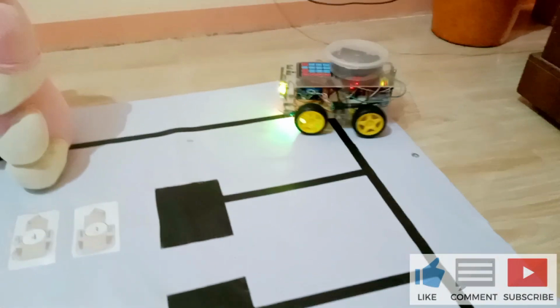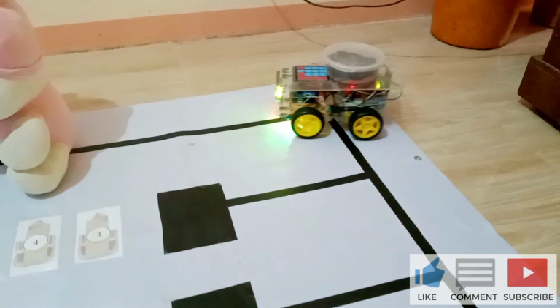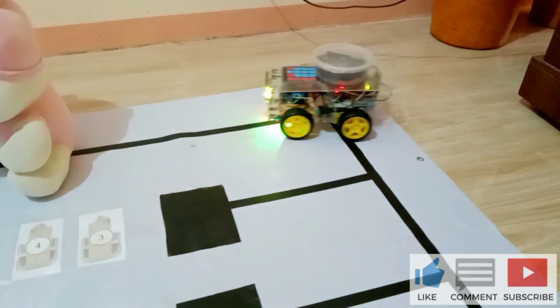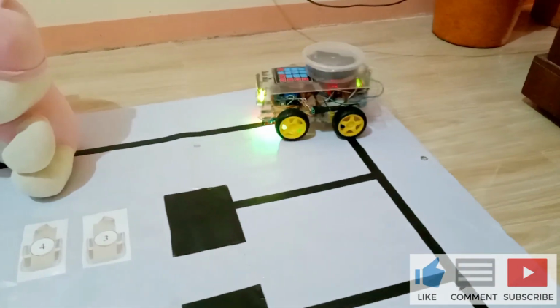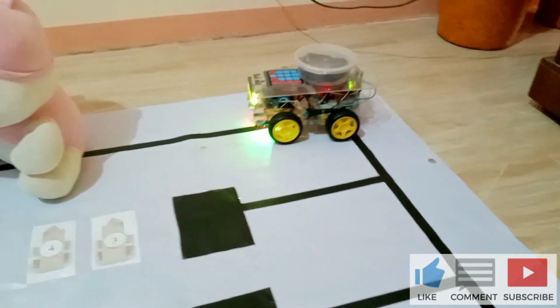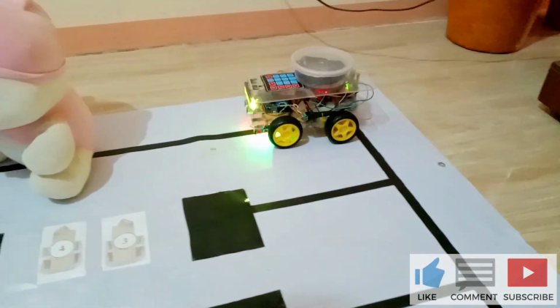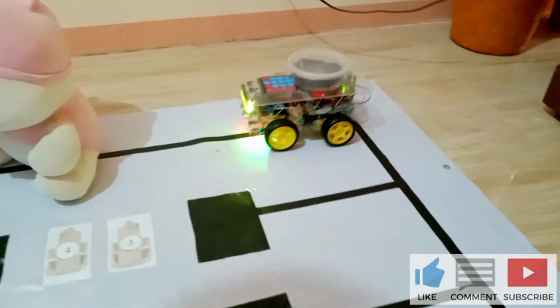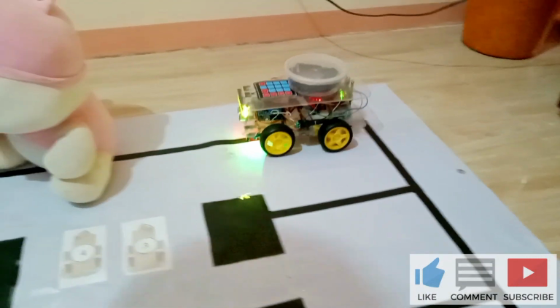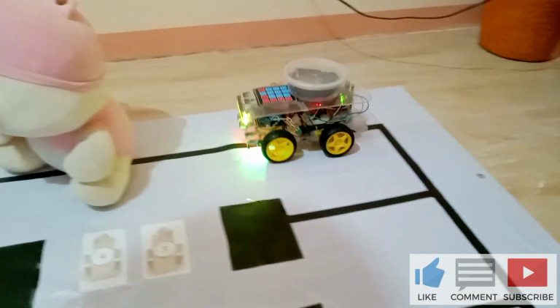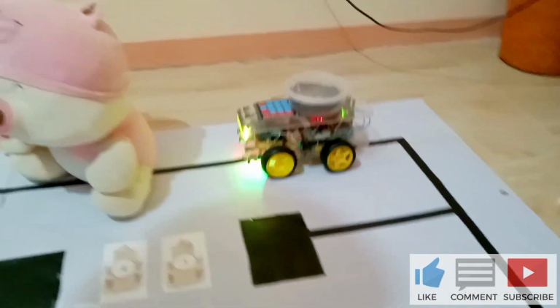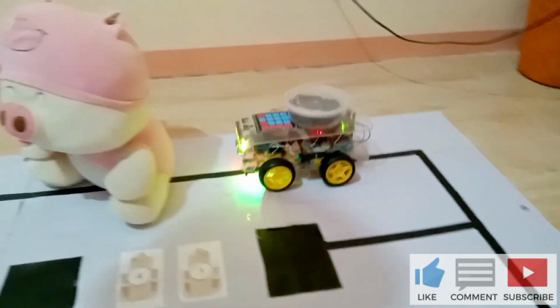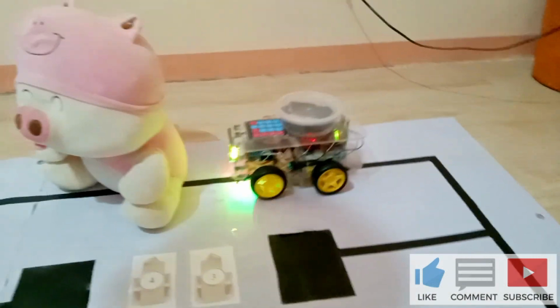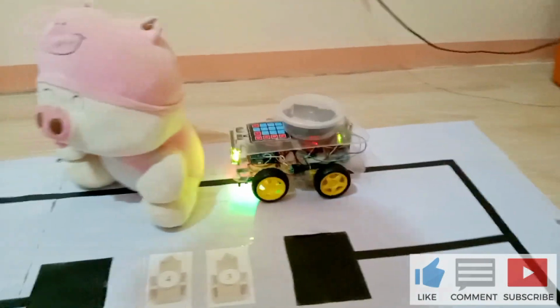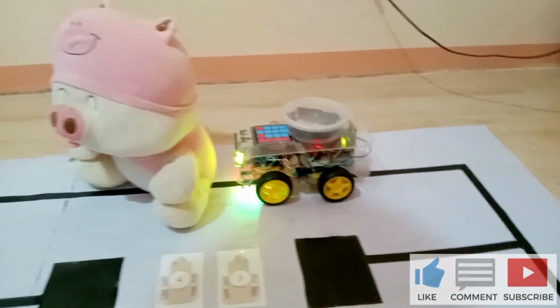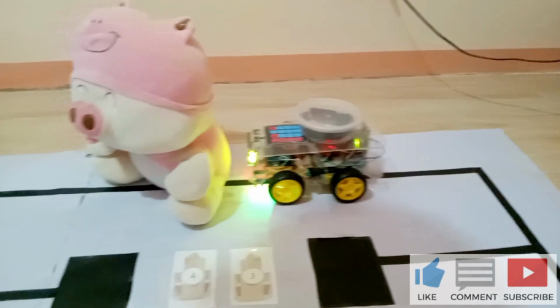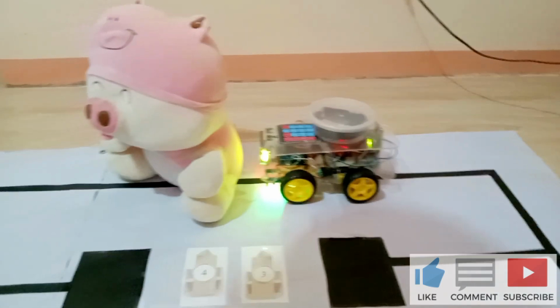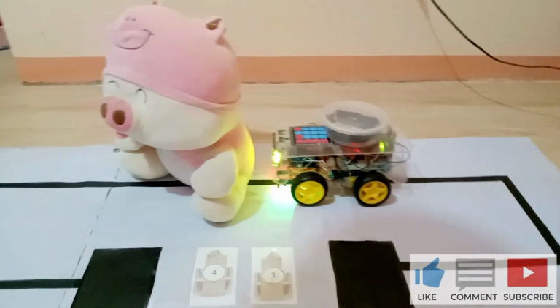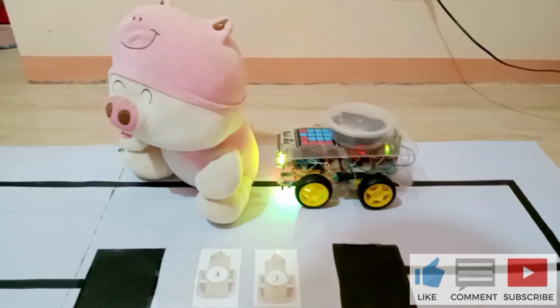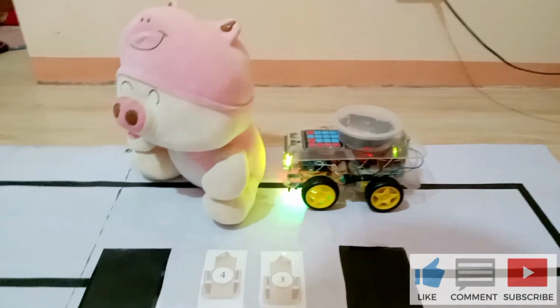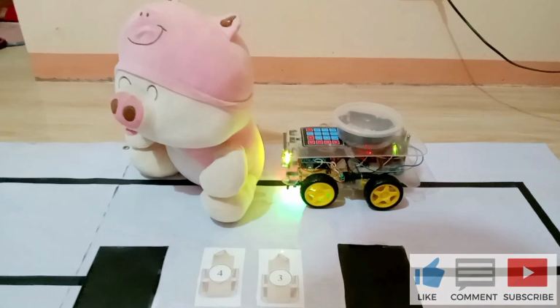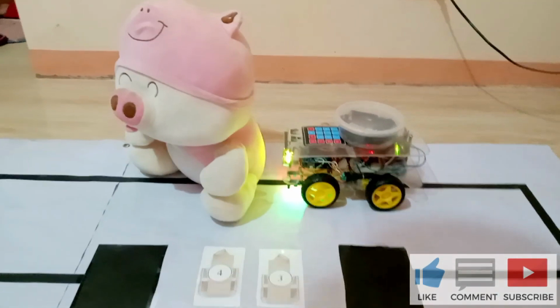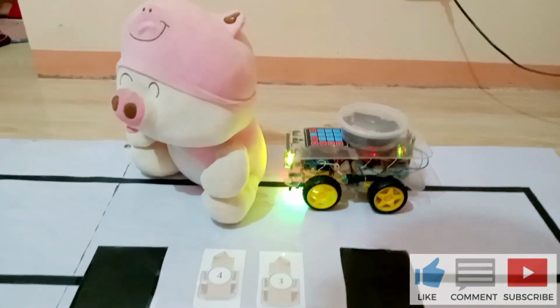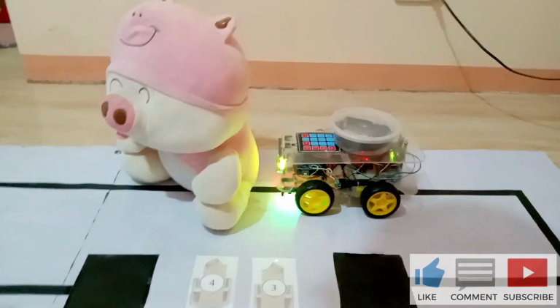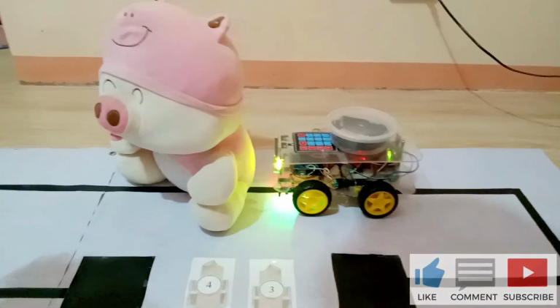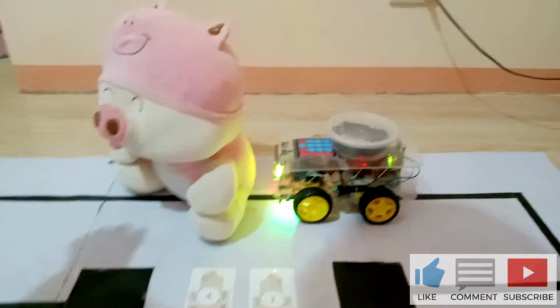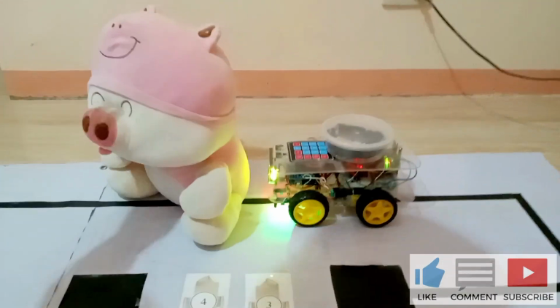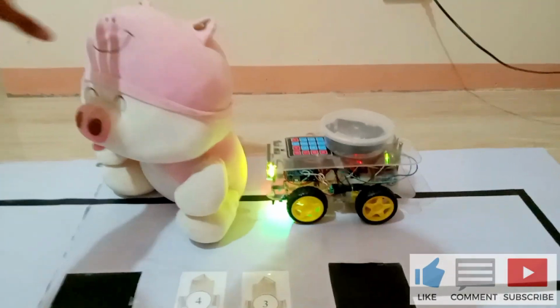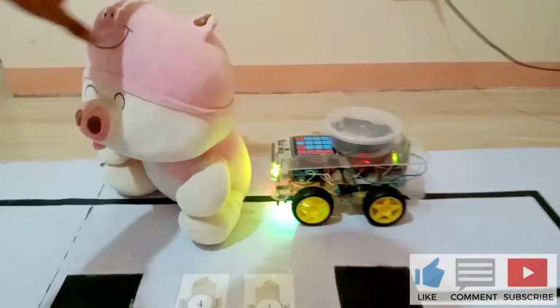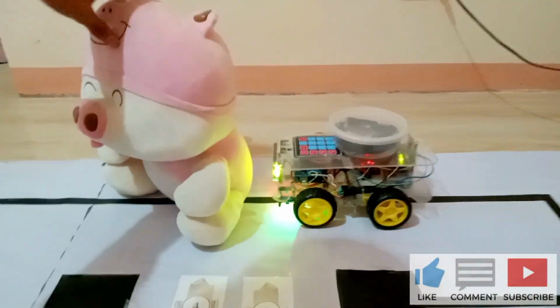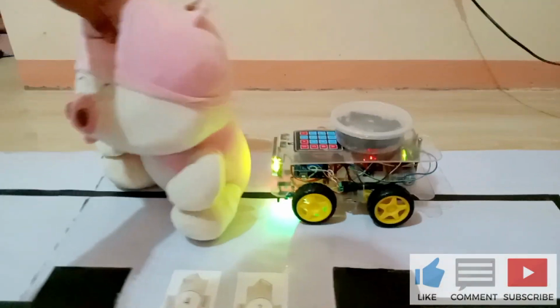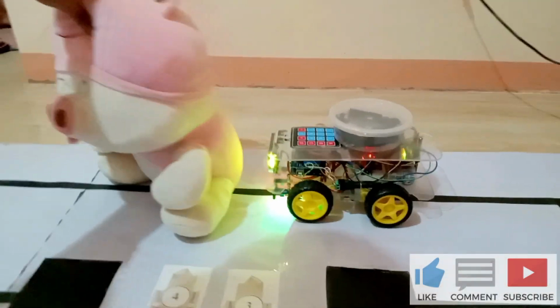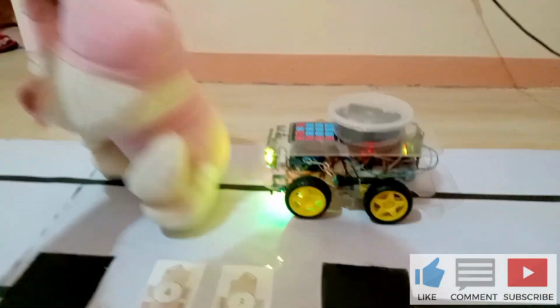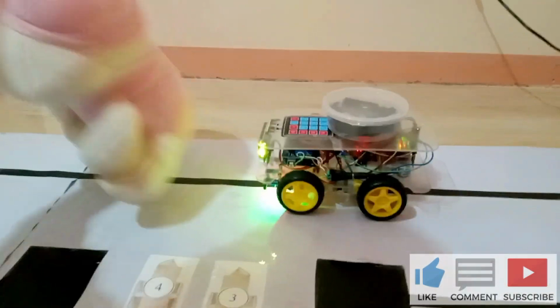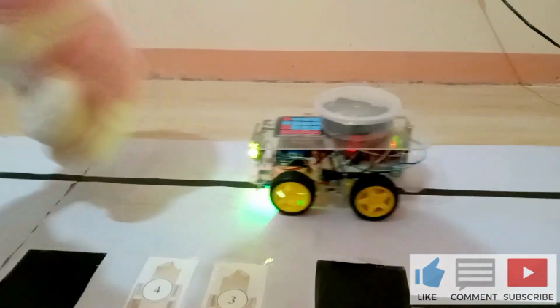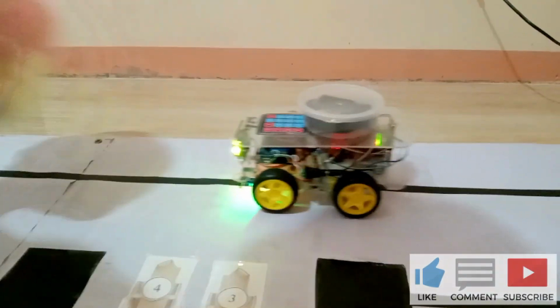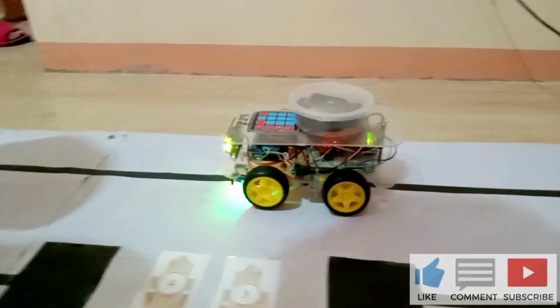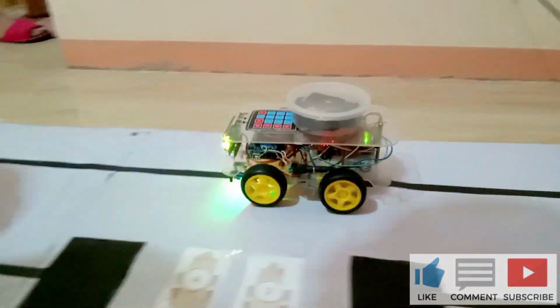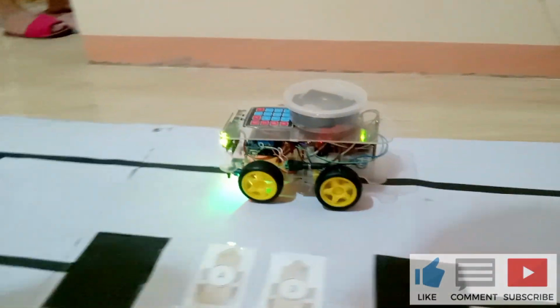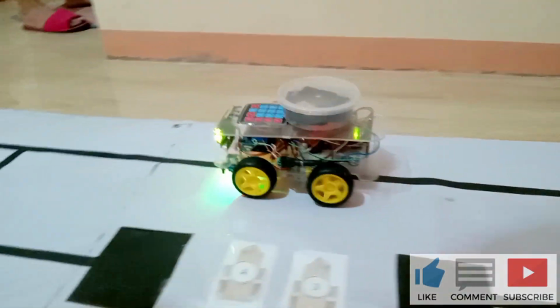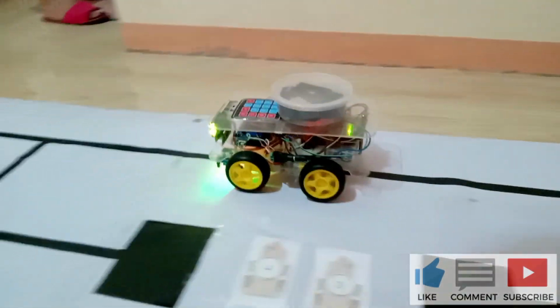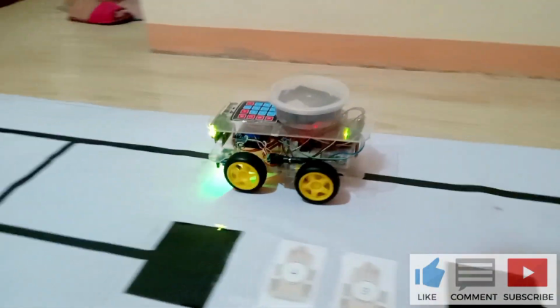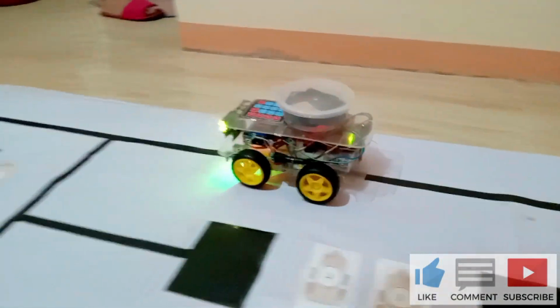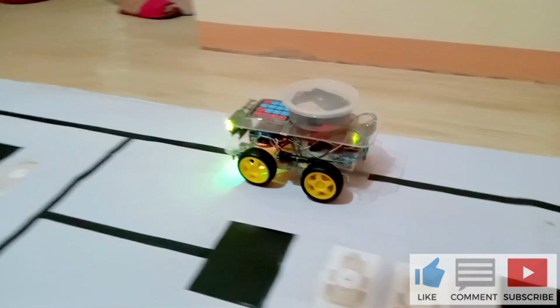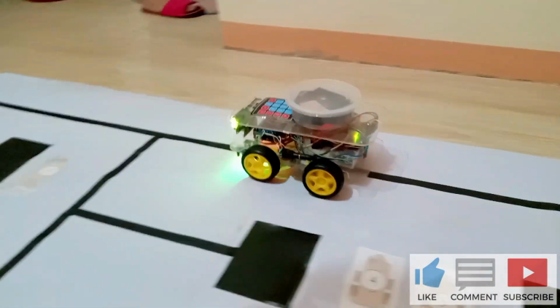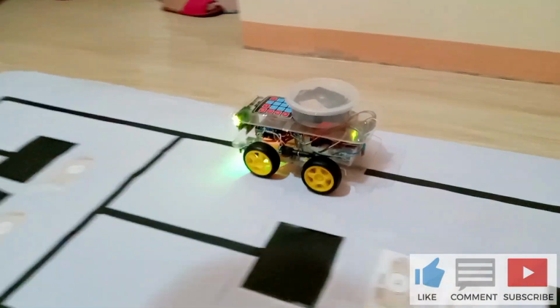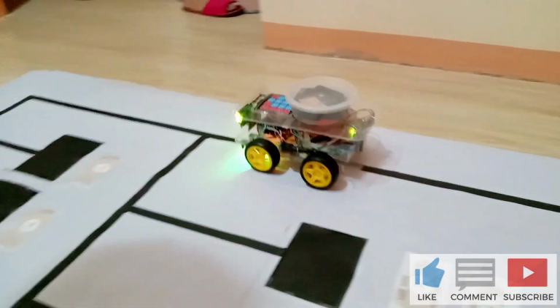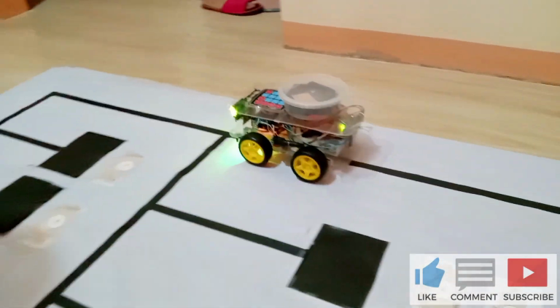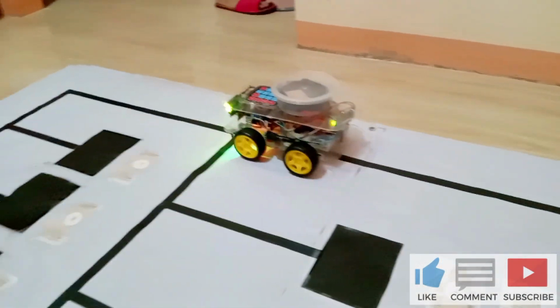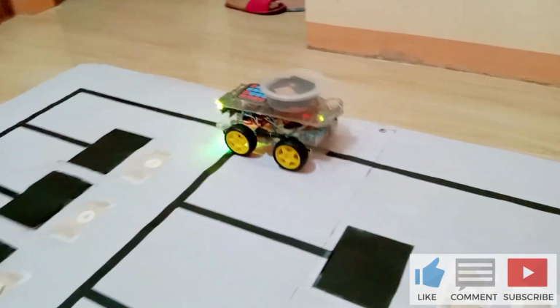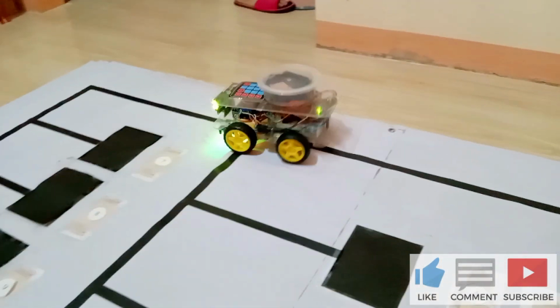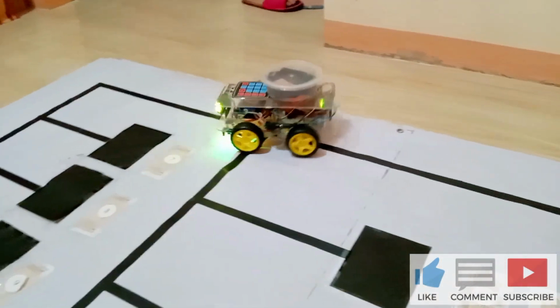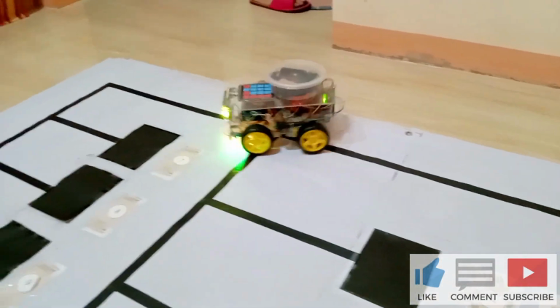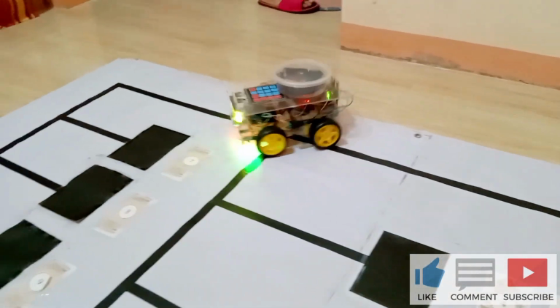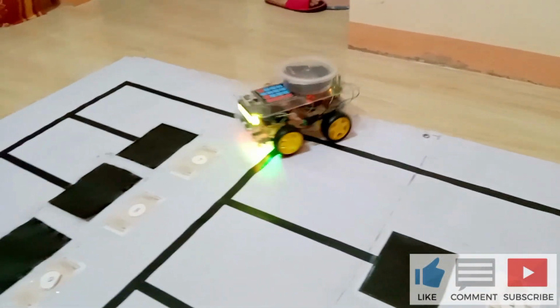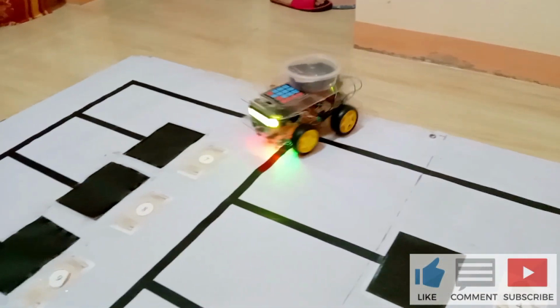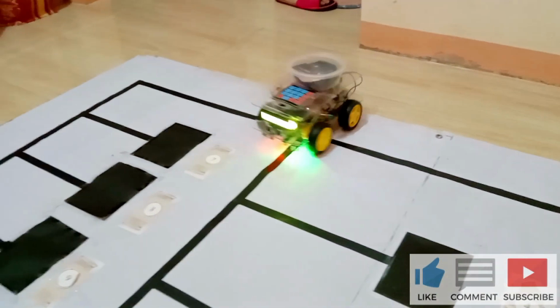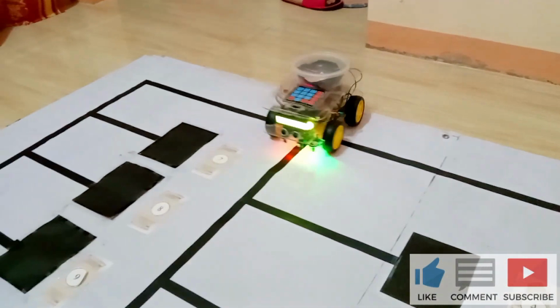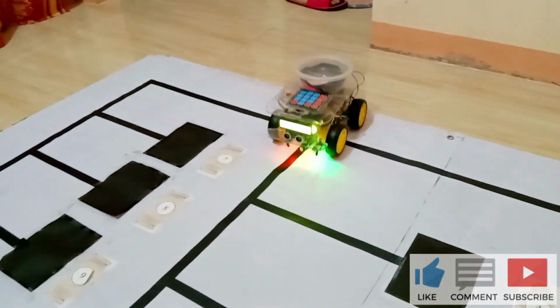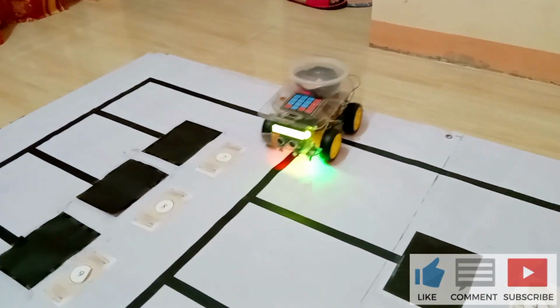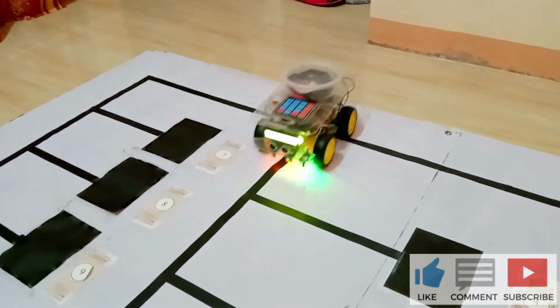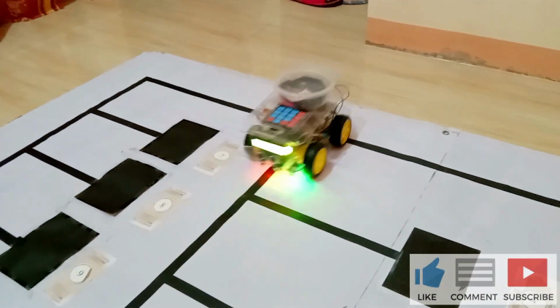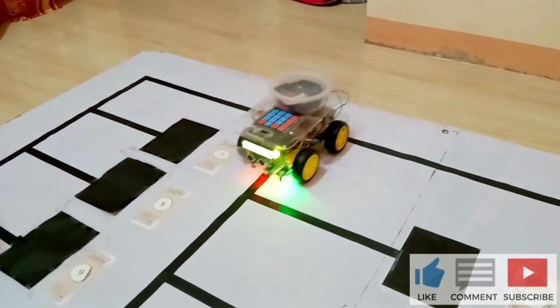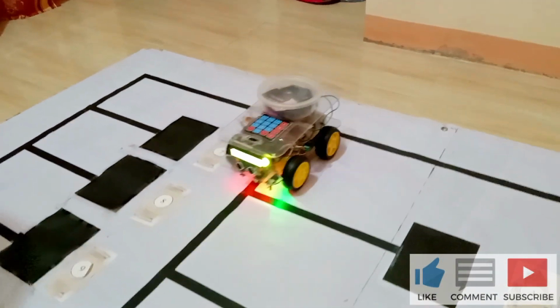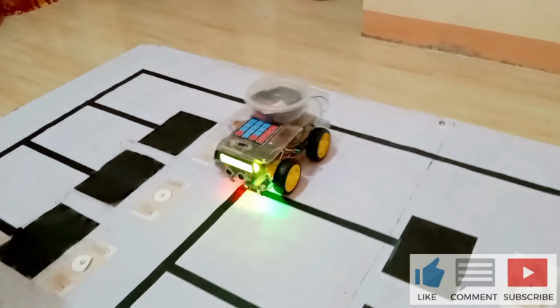If the robot encounters an obstacle at a distance of 30 cm or below, the robot will stop.